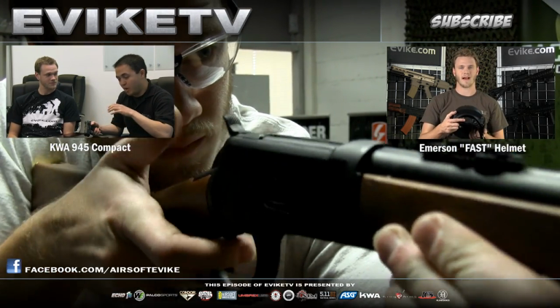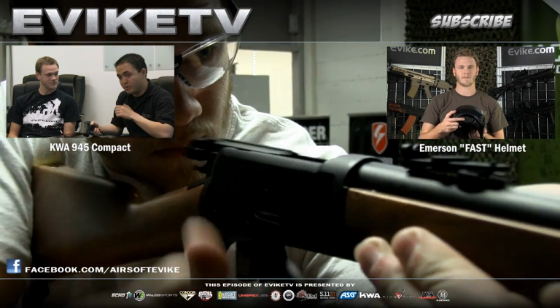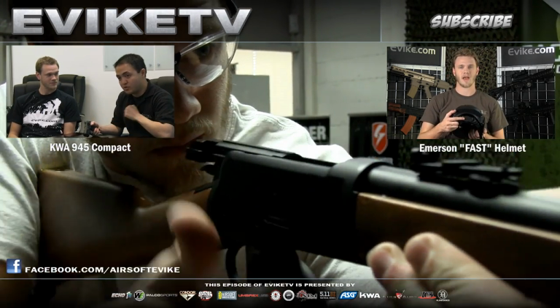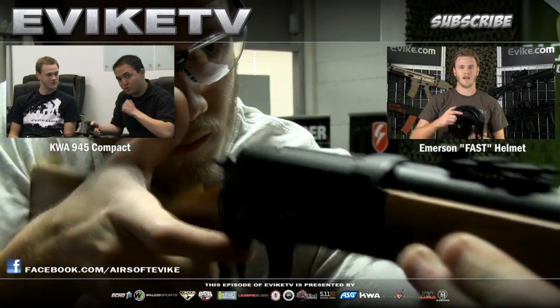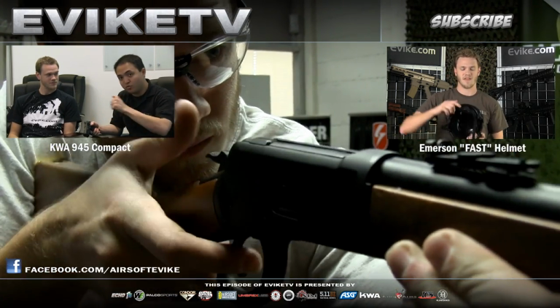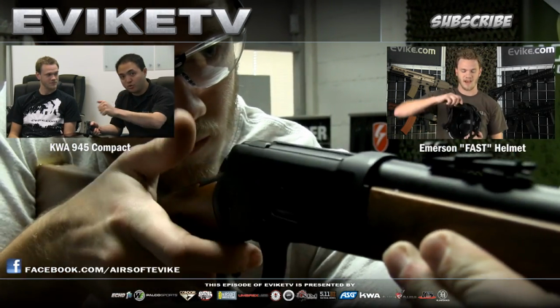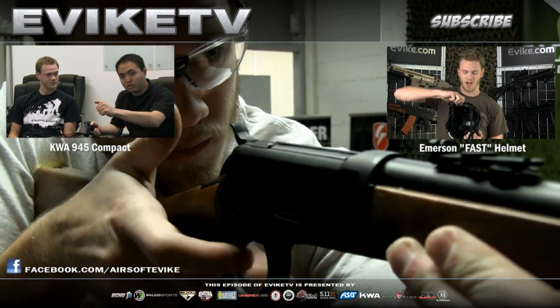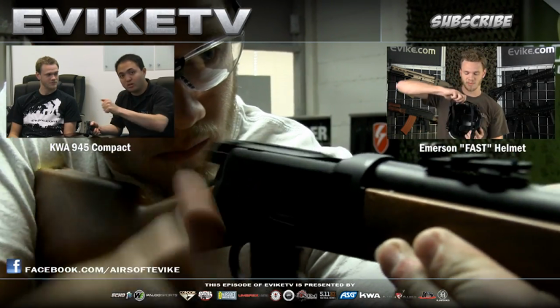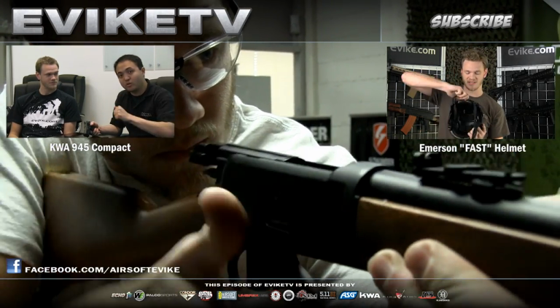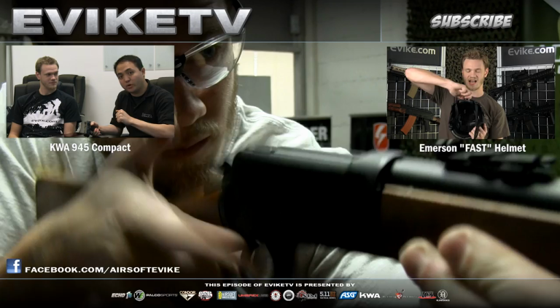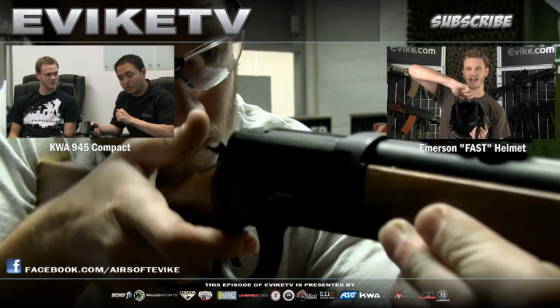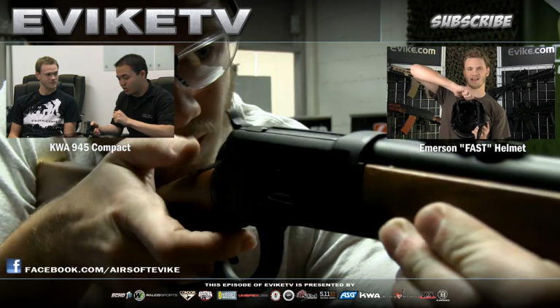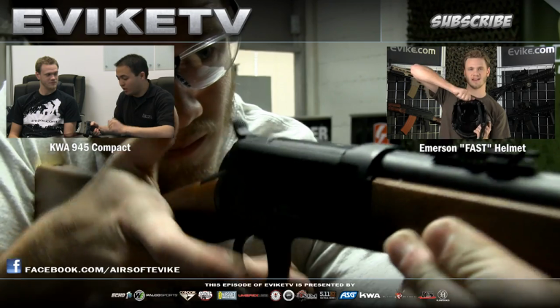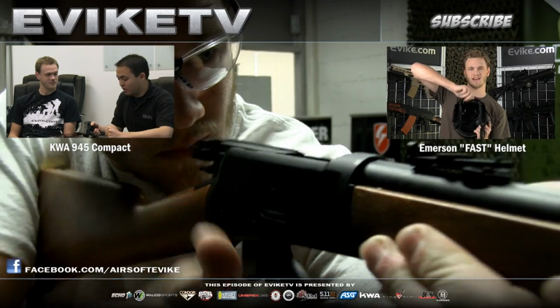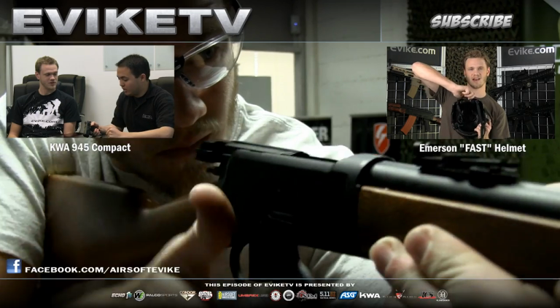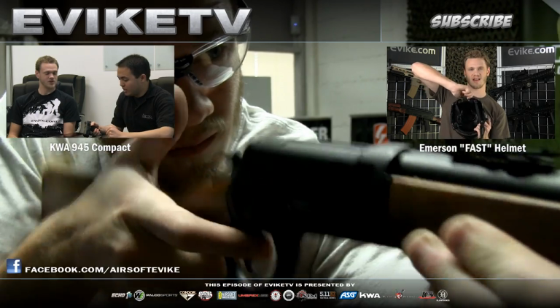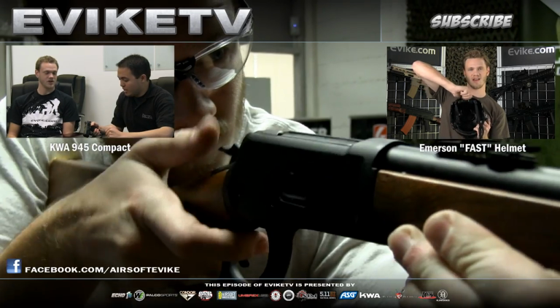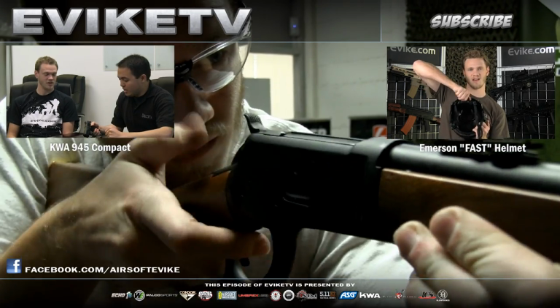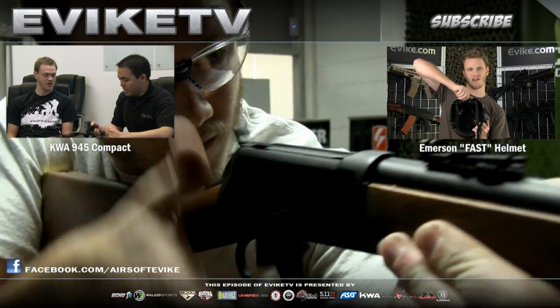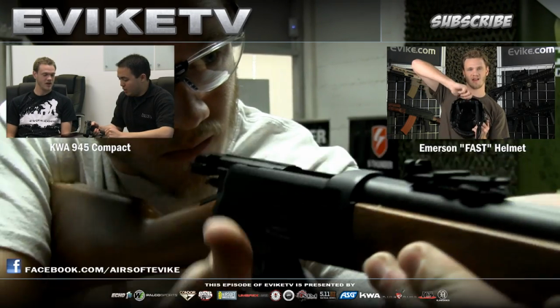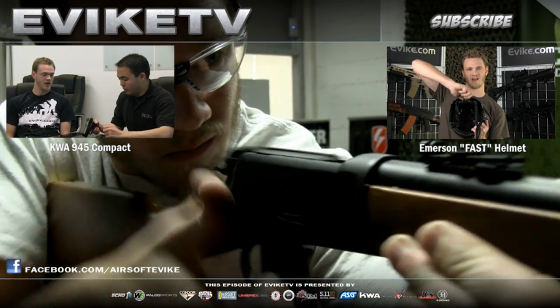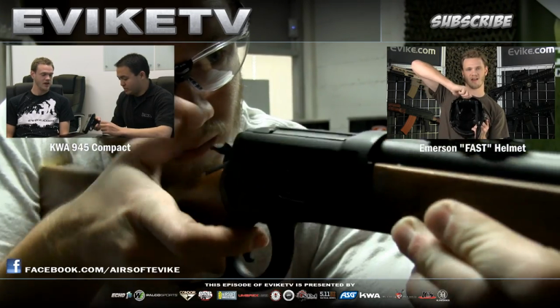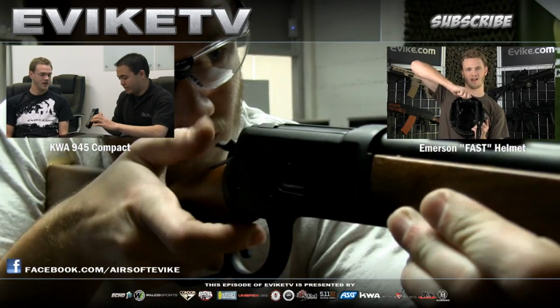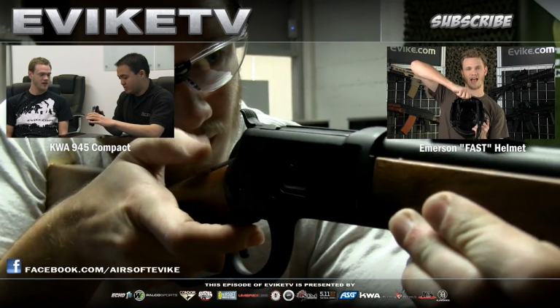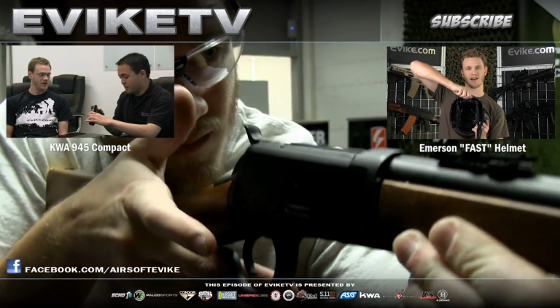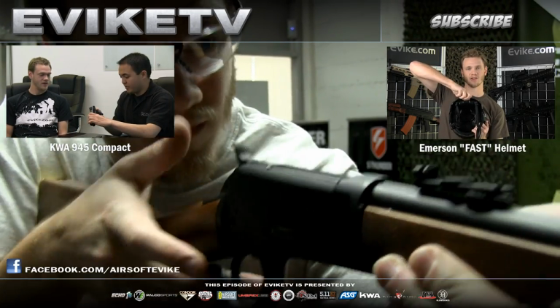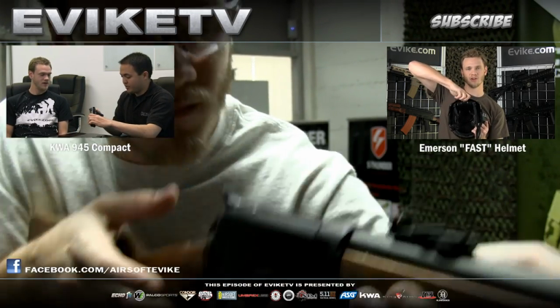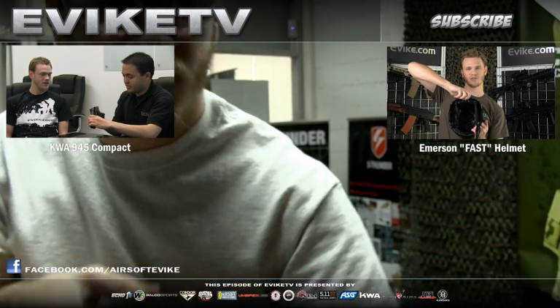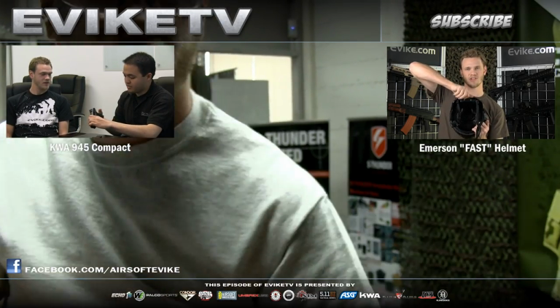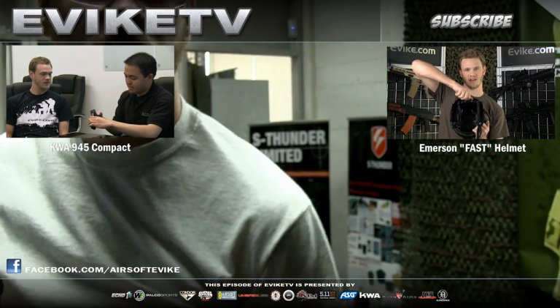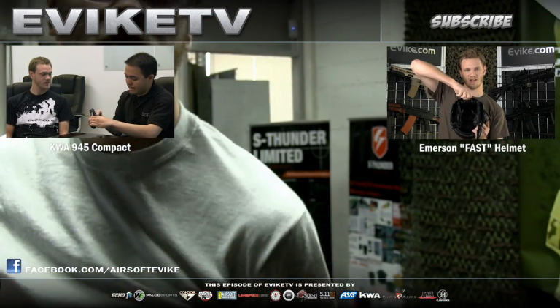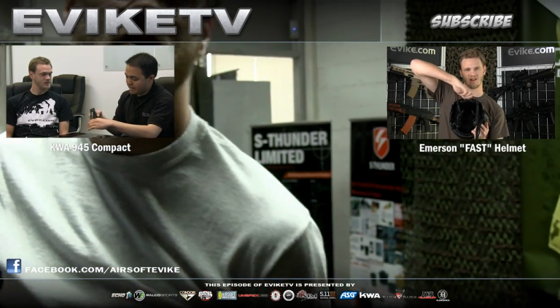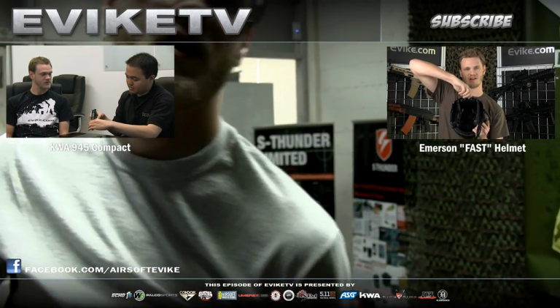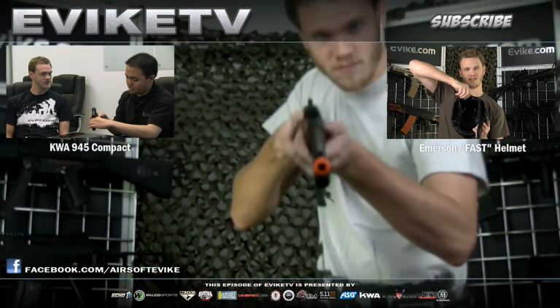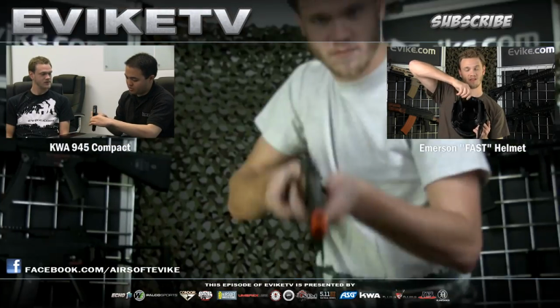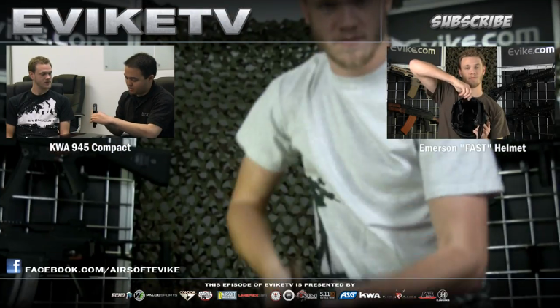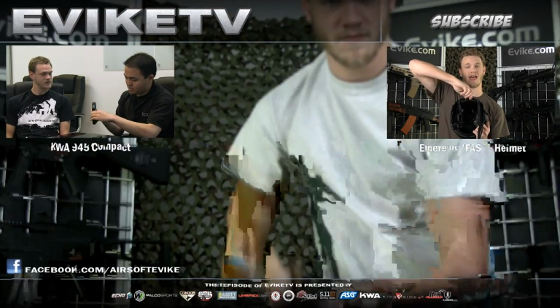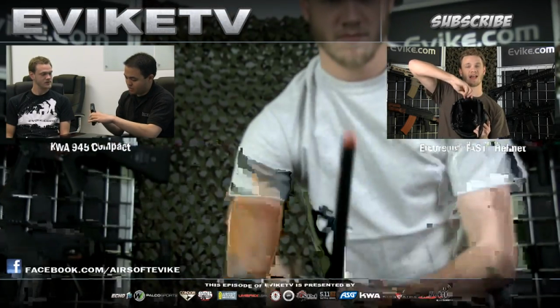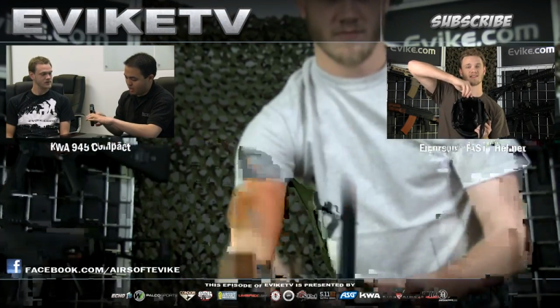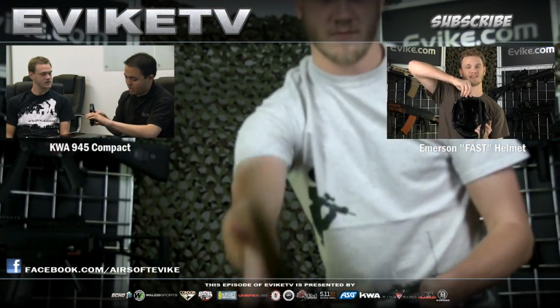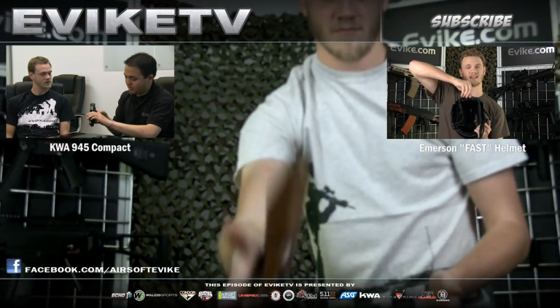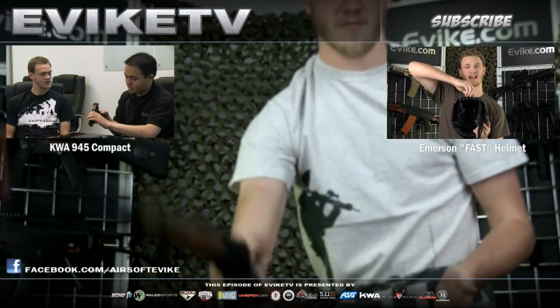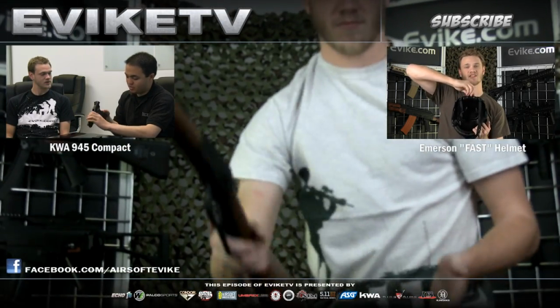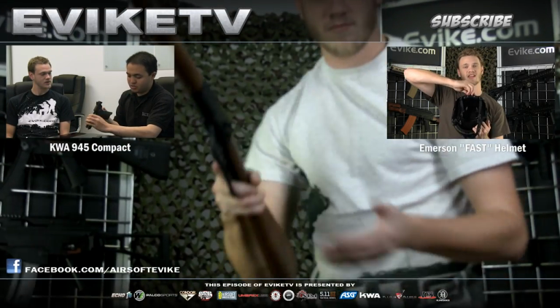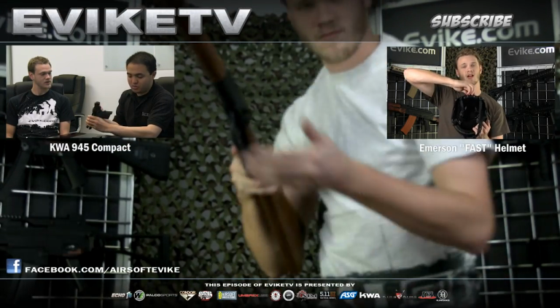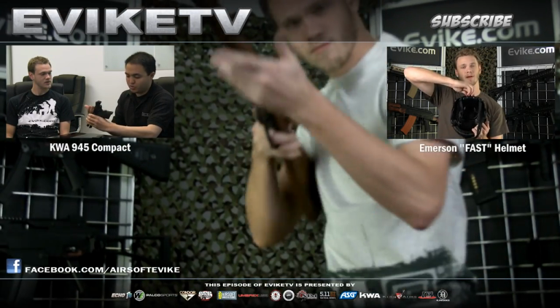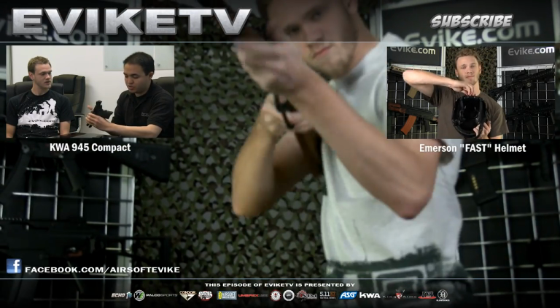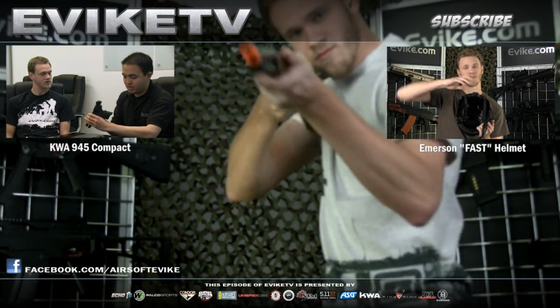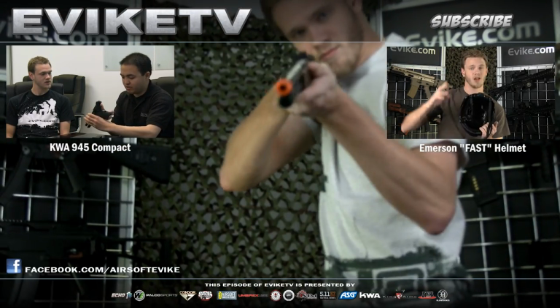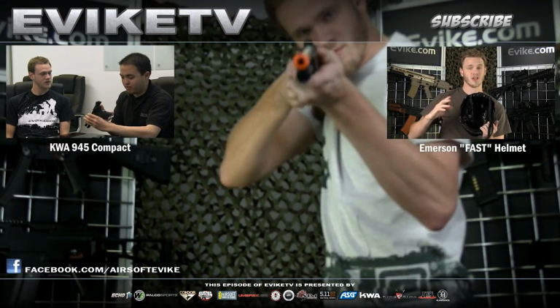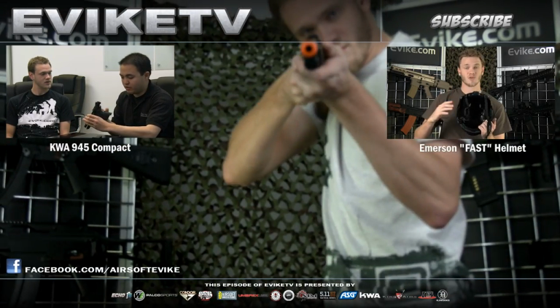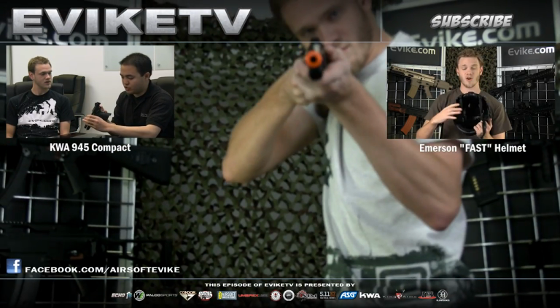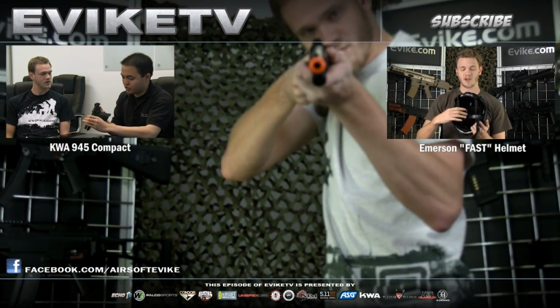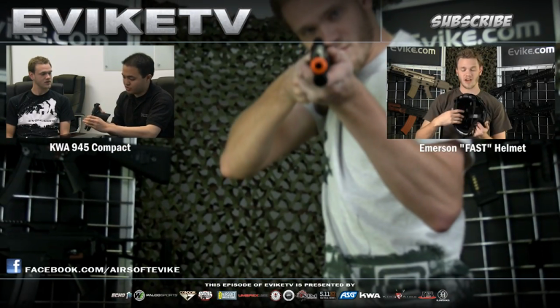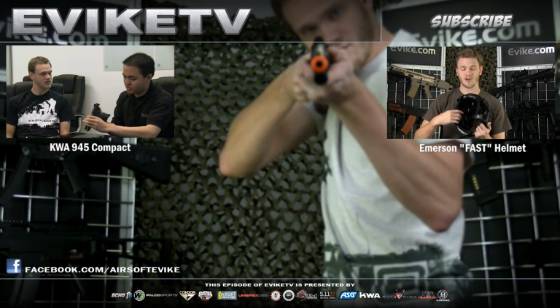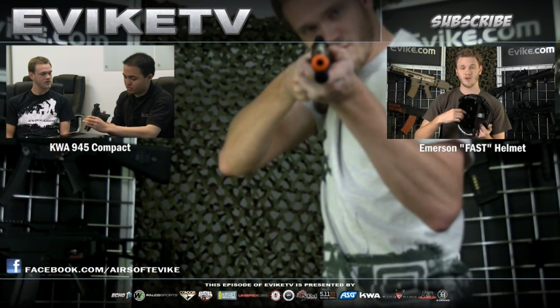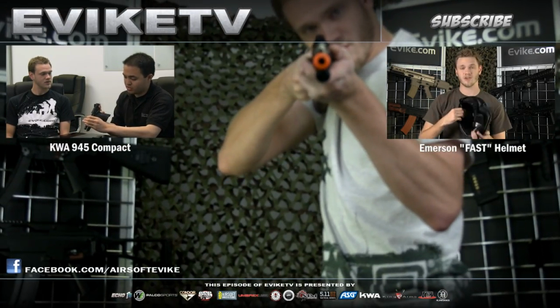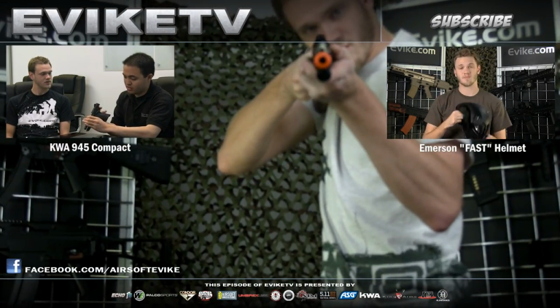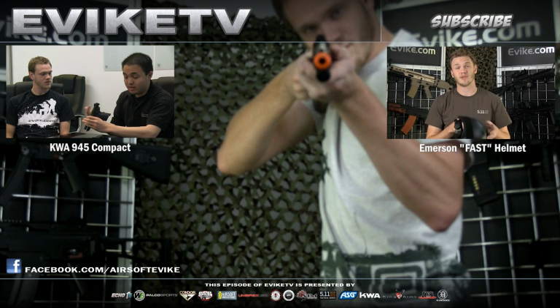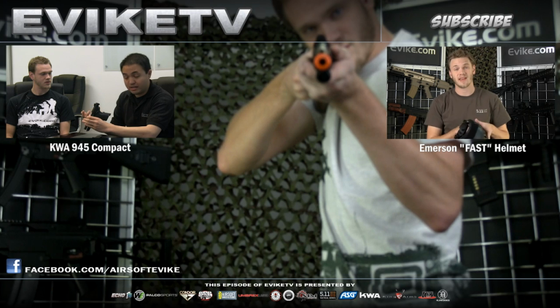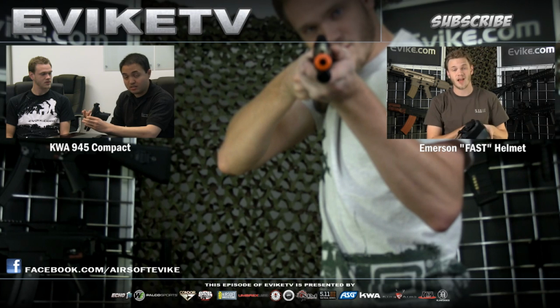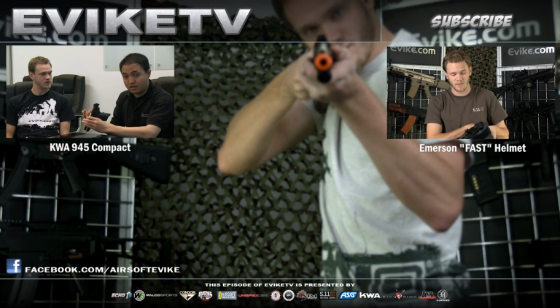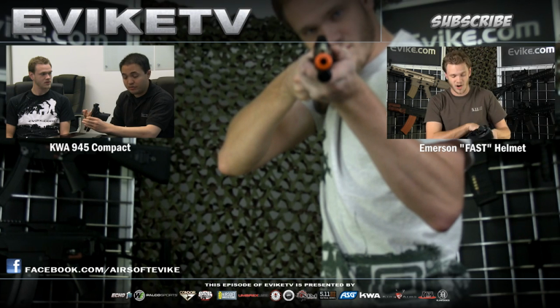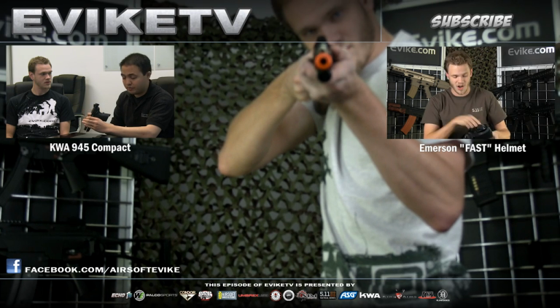There you go. And there's the gun firing.